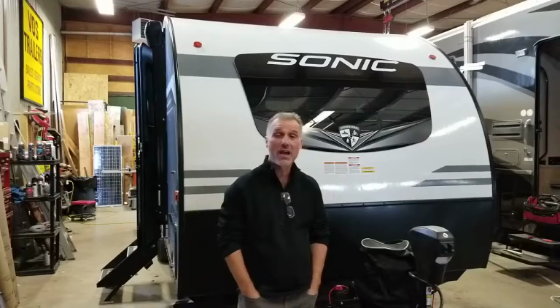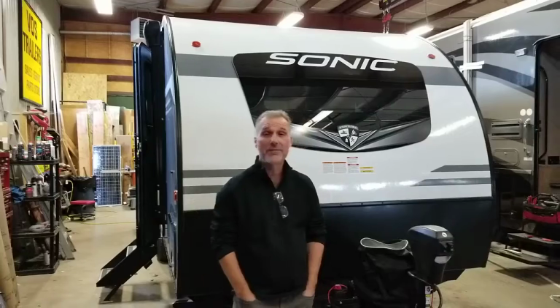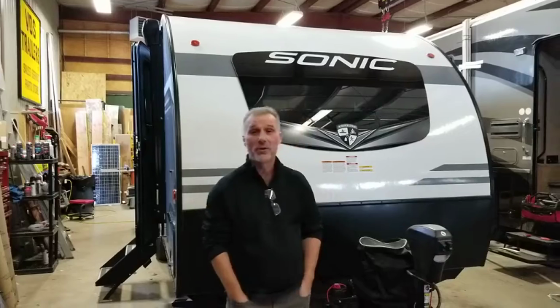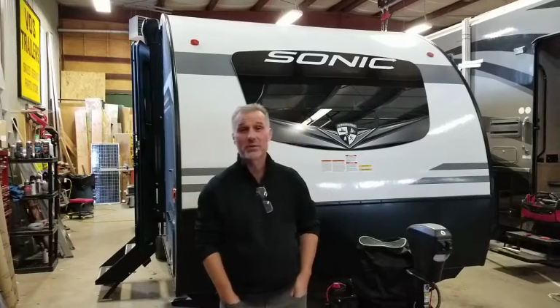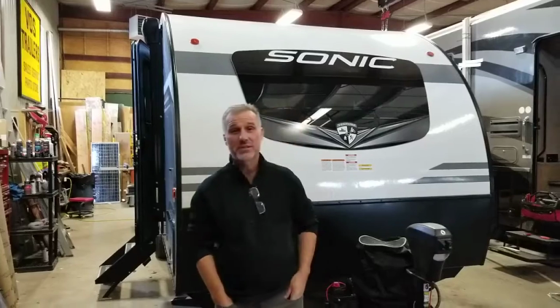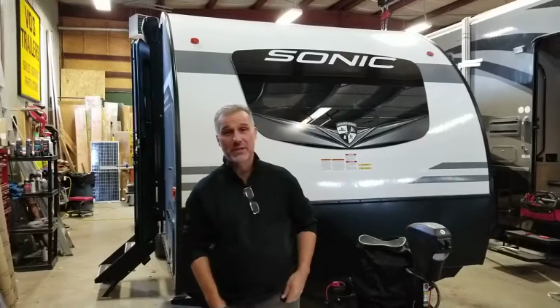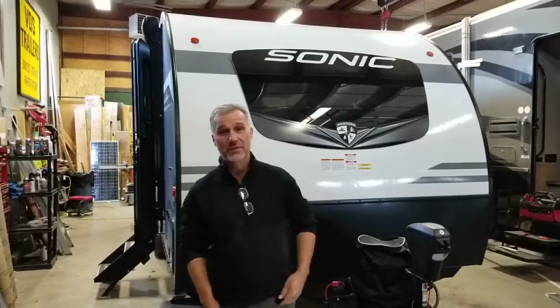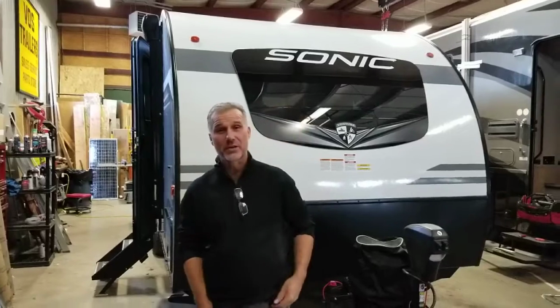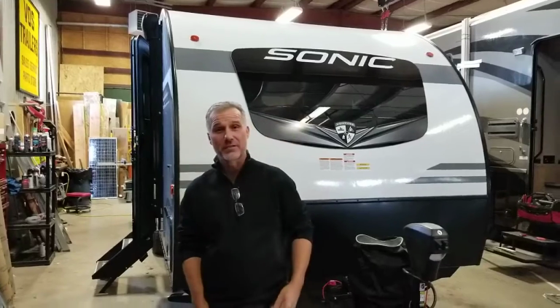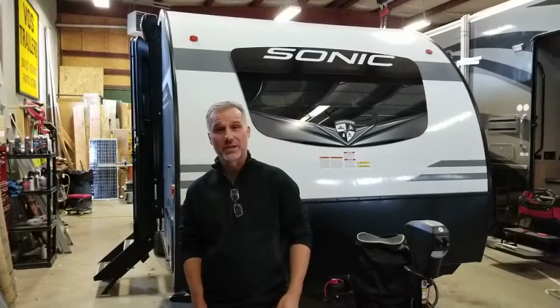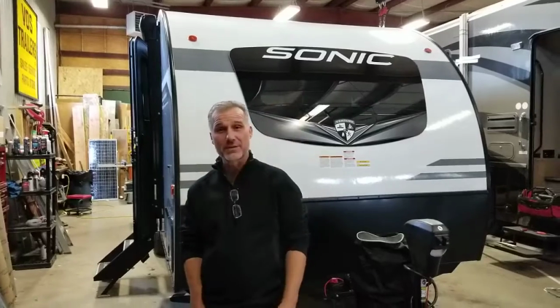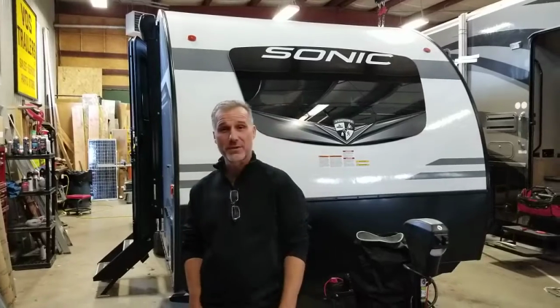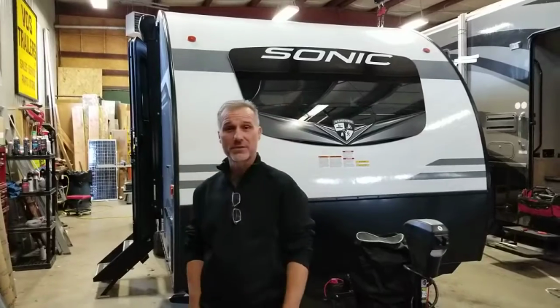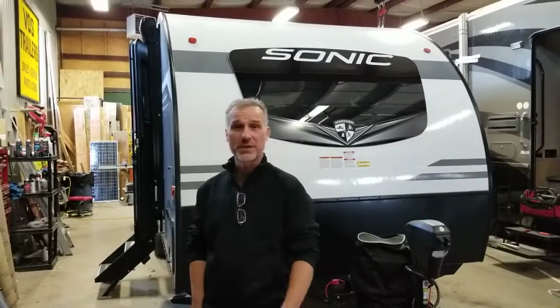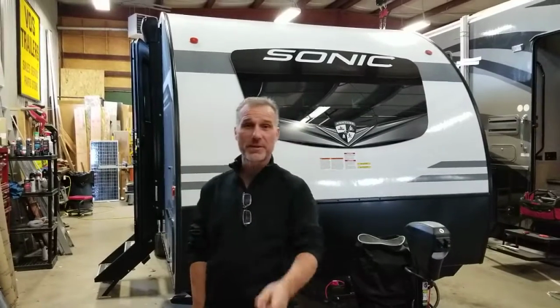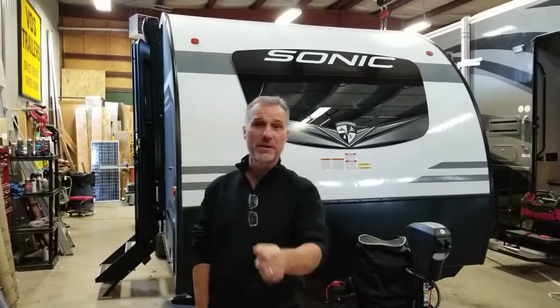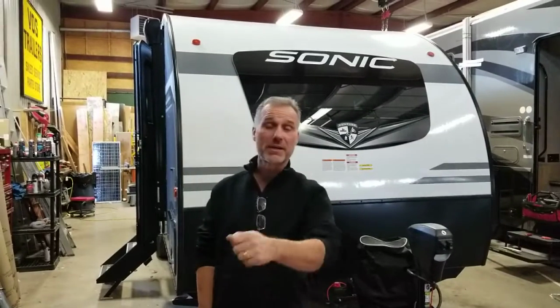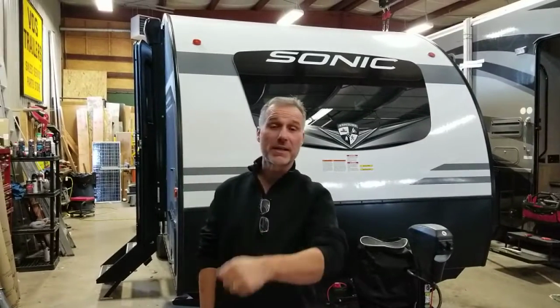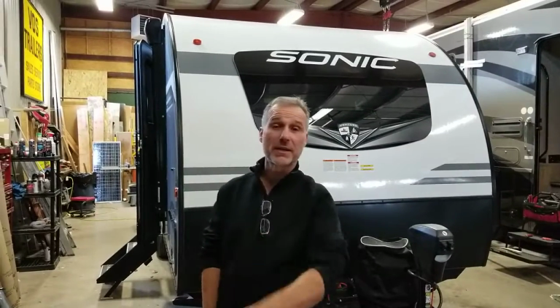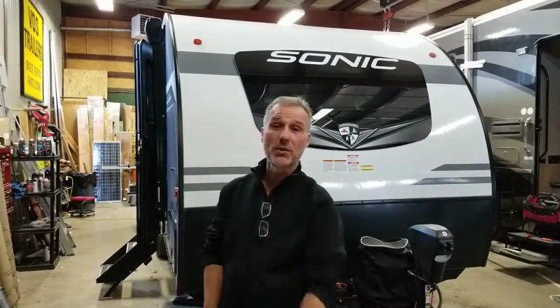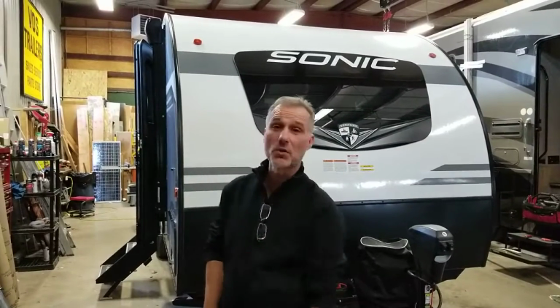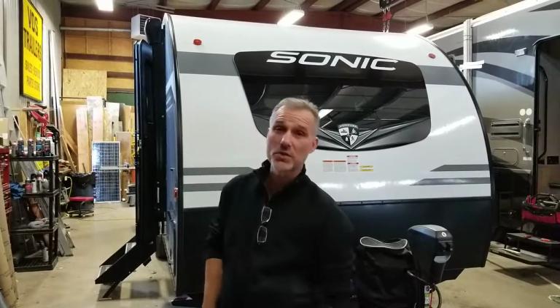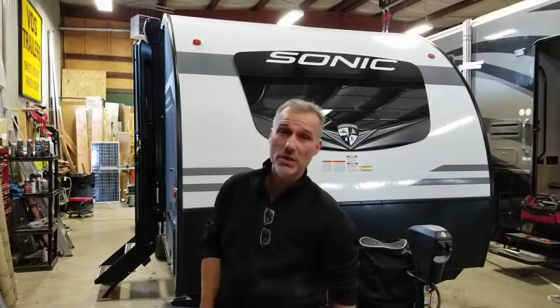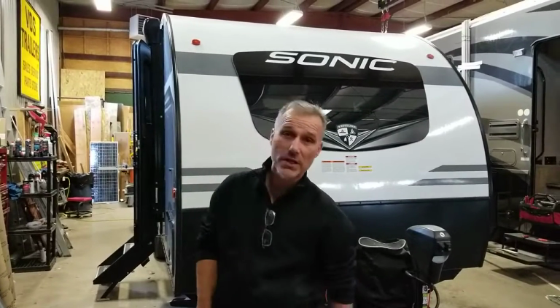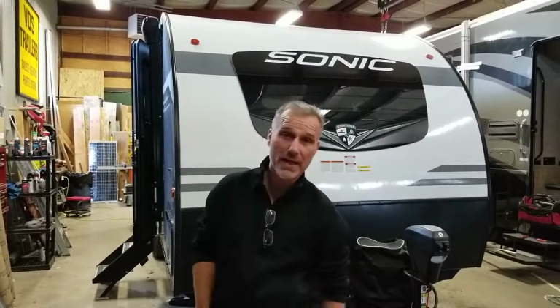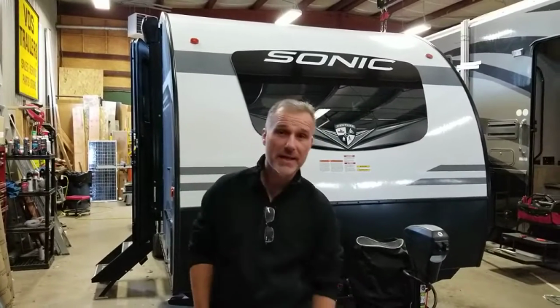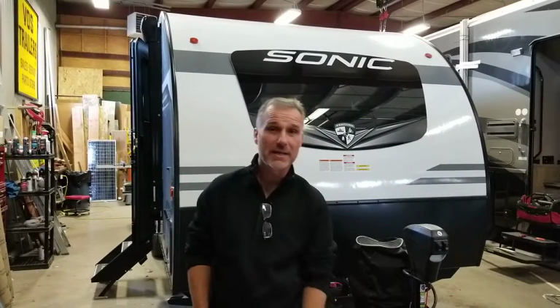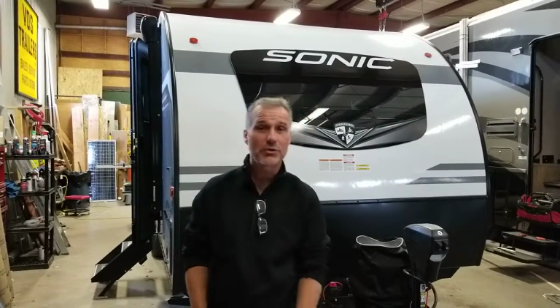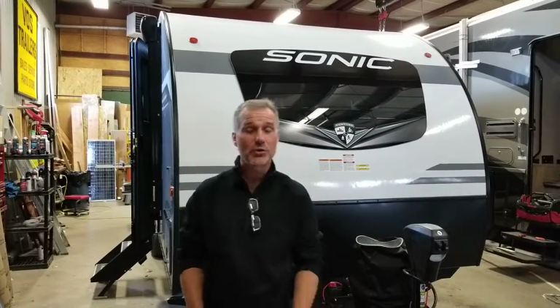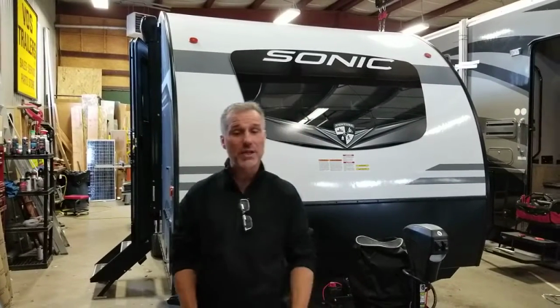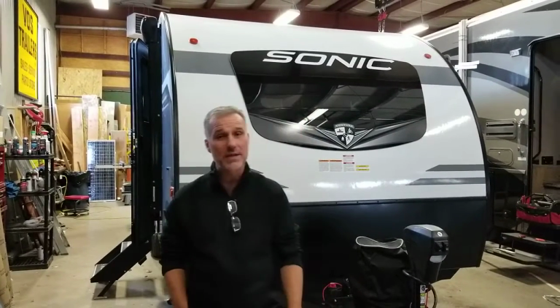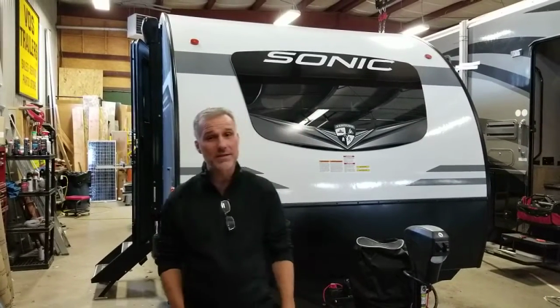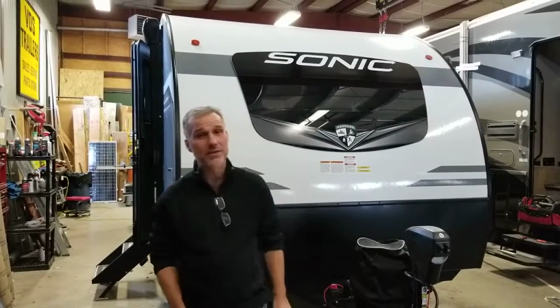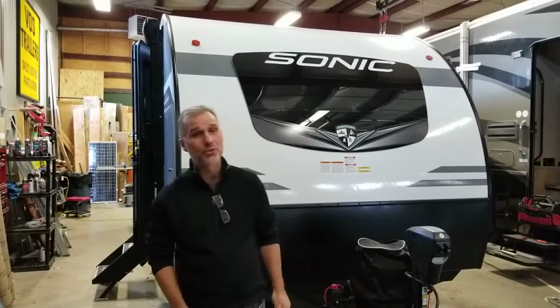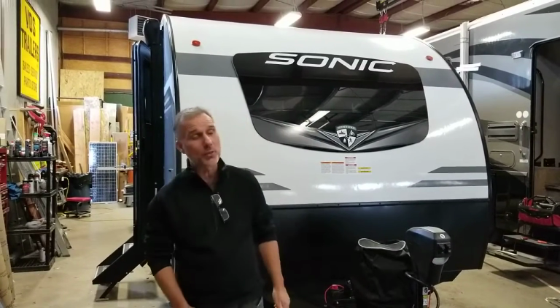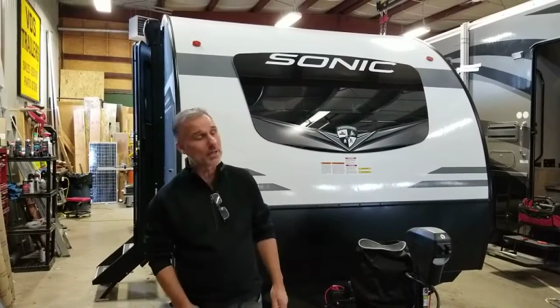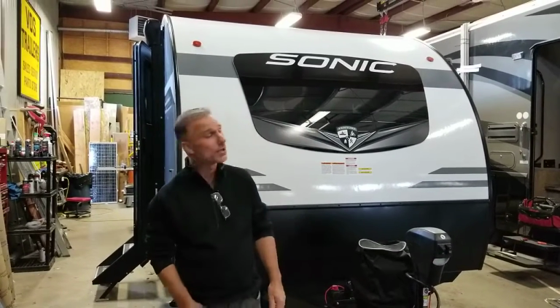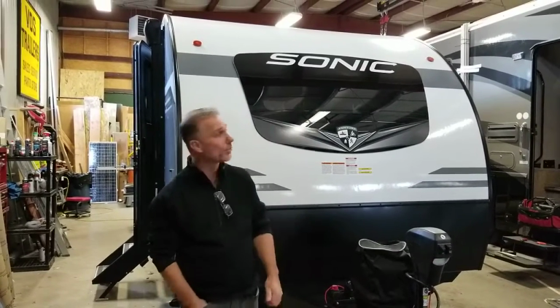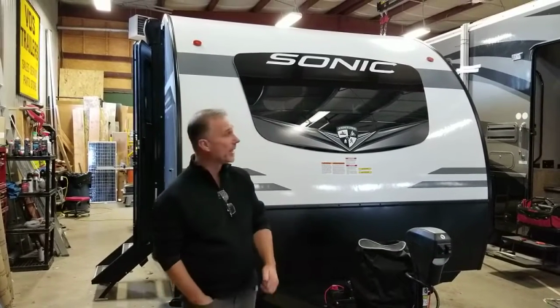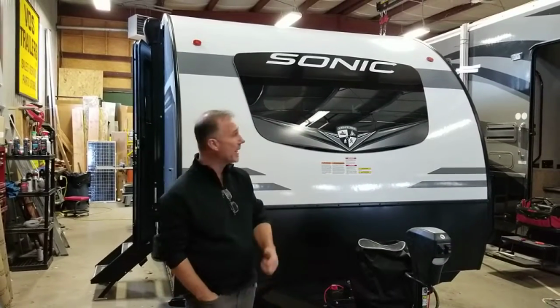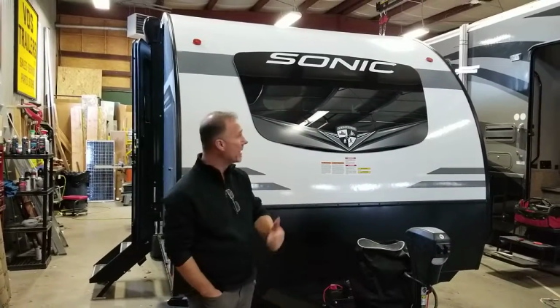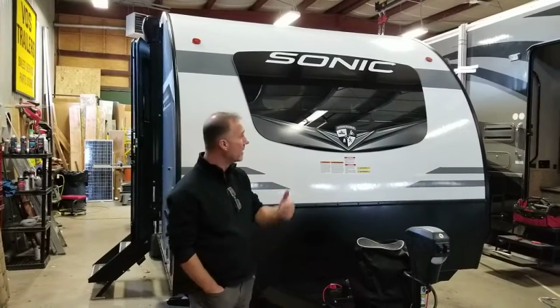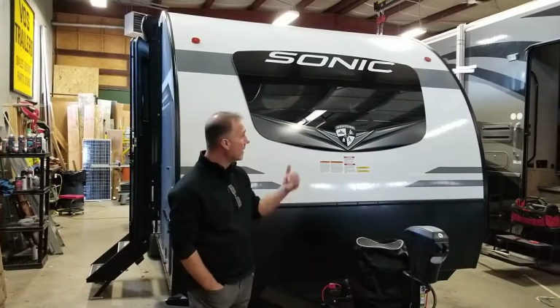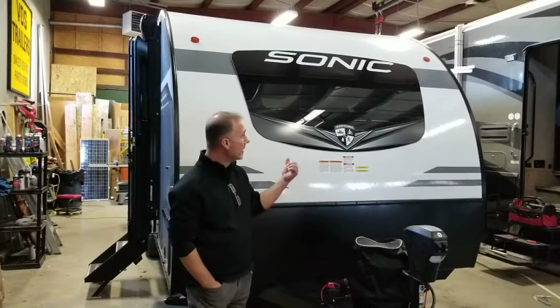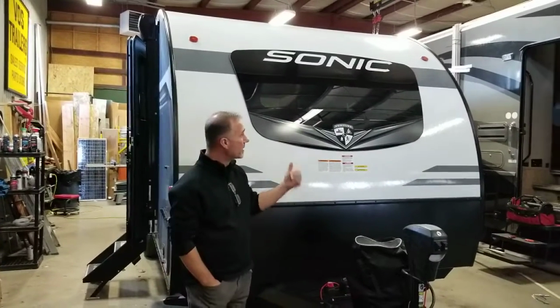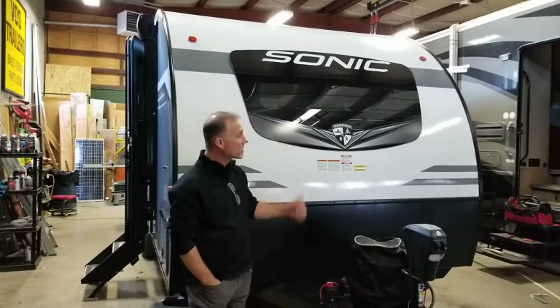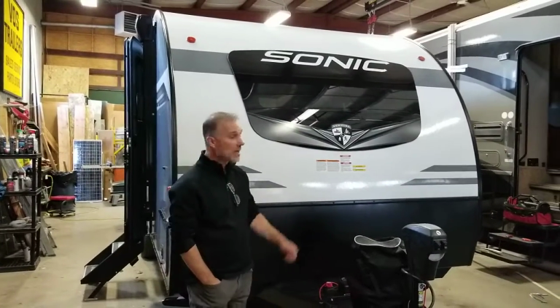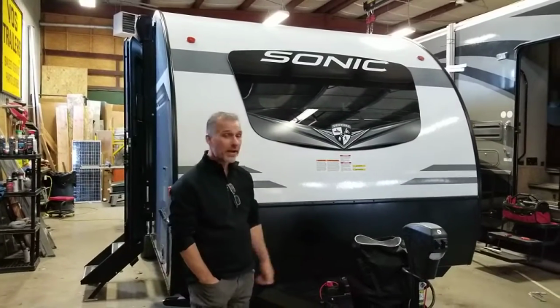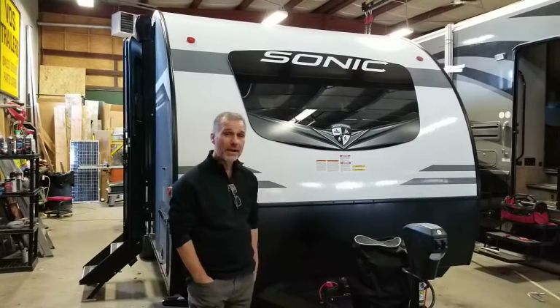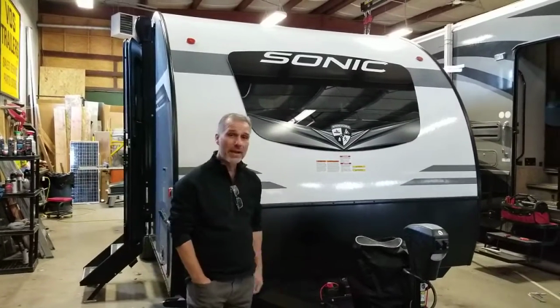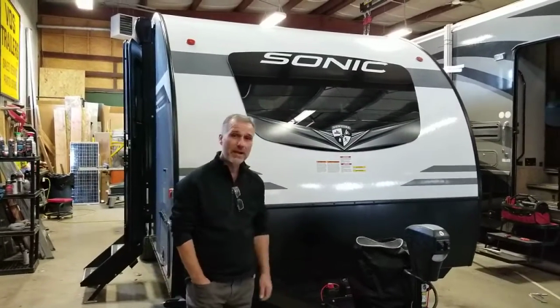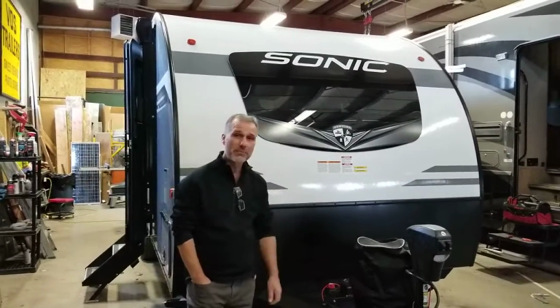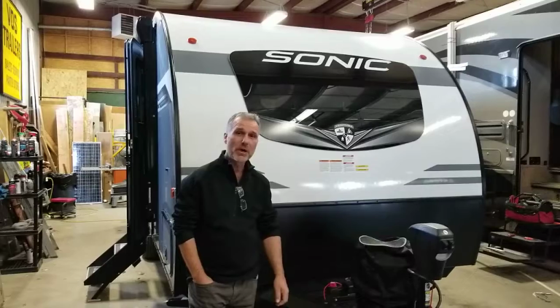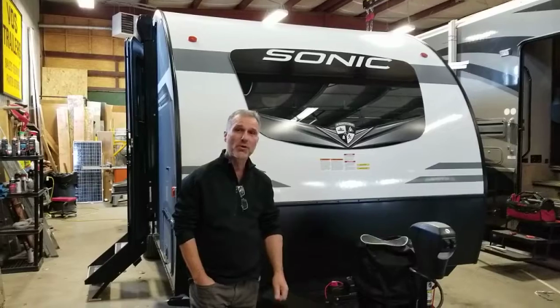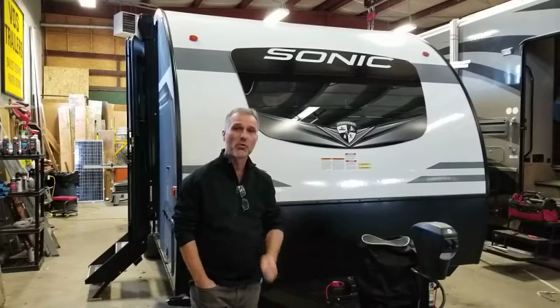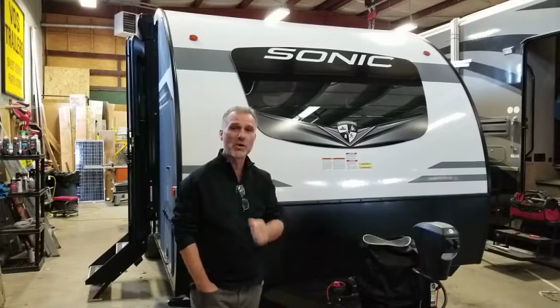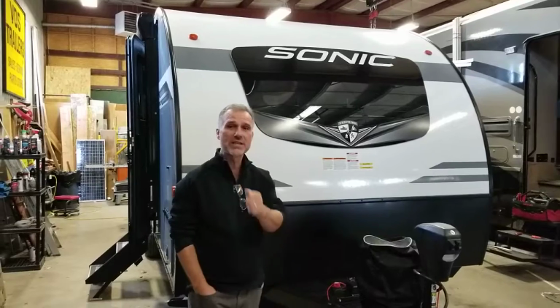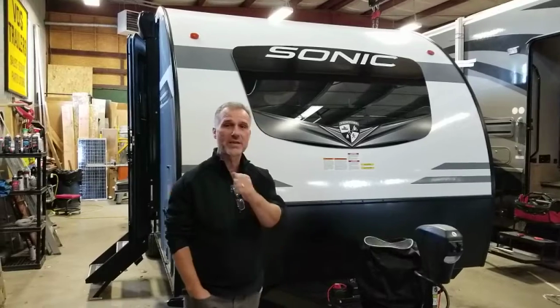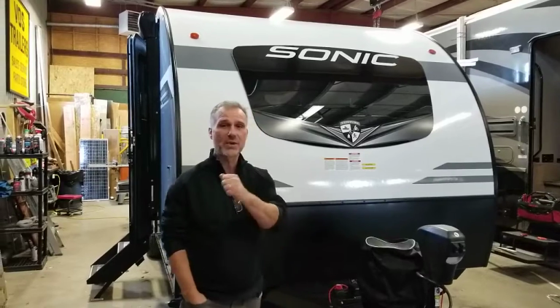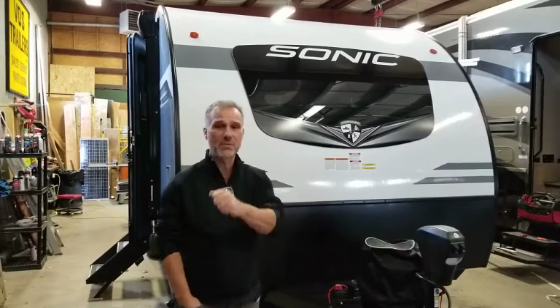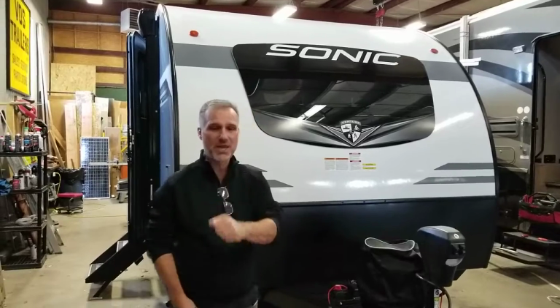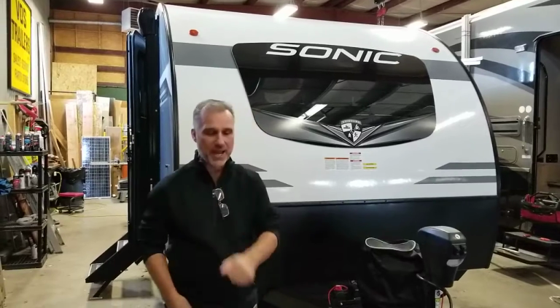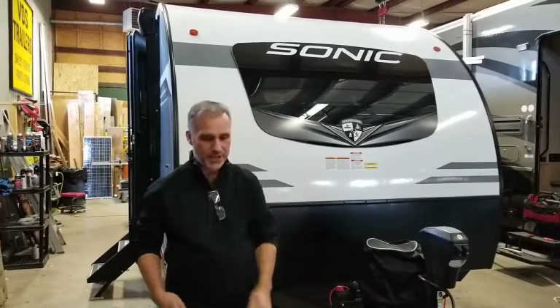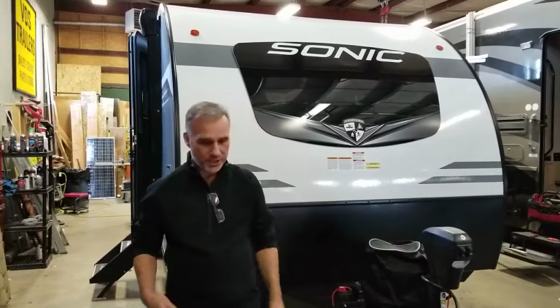Hi folks, Steve here at Ross Readers. Today we're going to take a closer look at a 2023 Sonic Light Model 170BH.